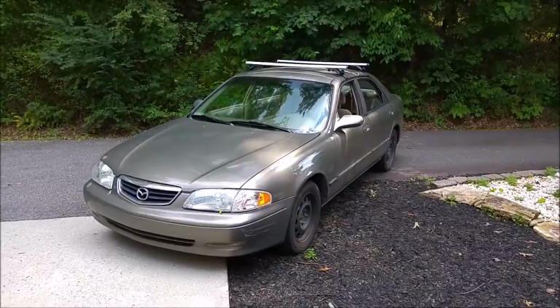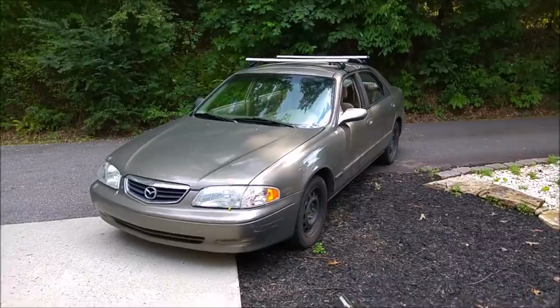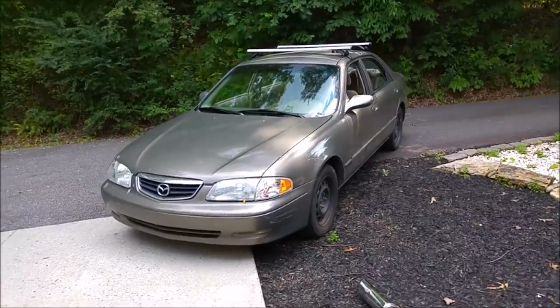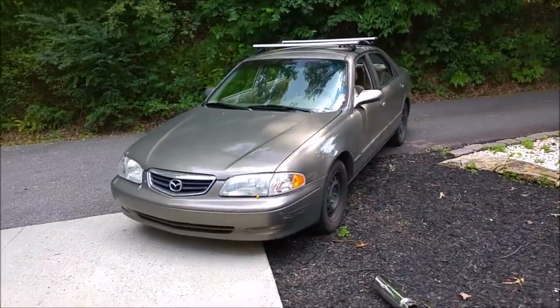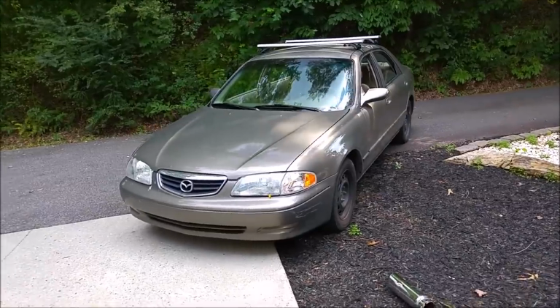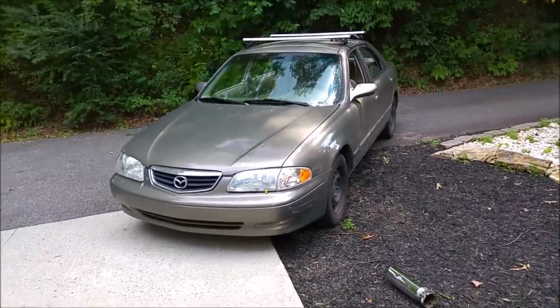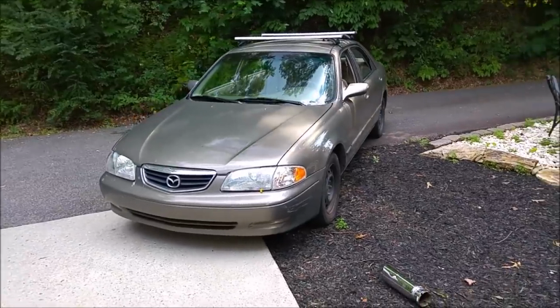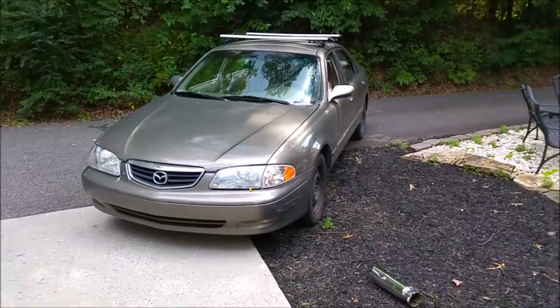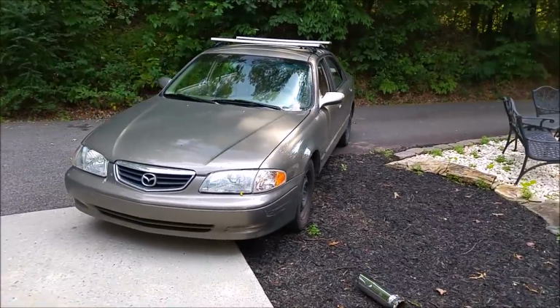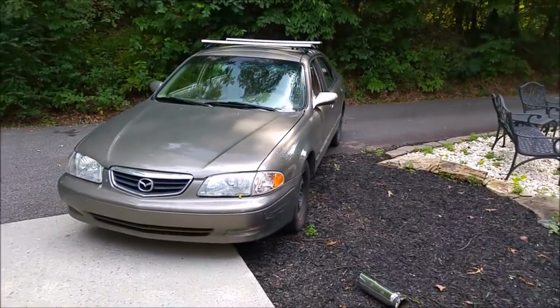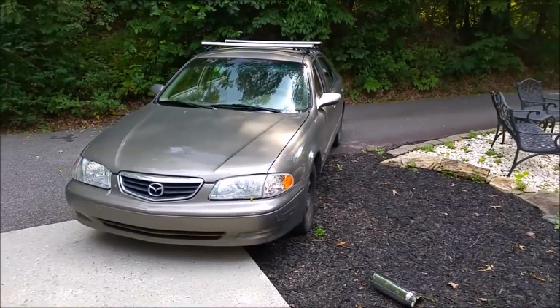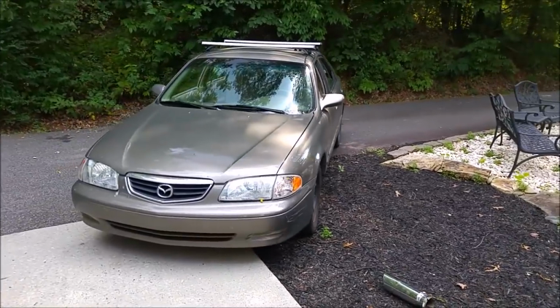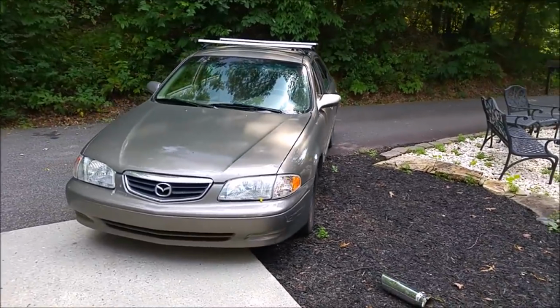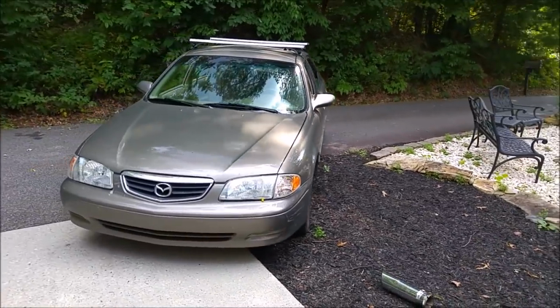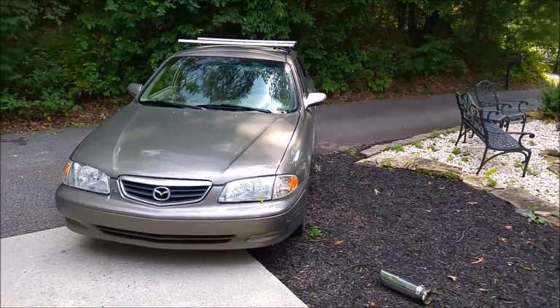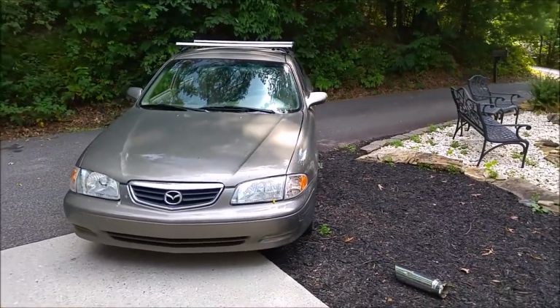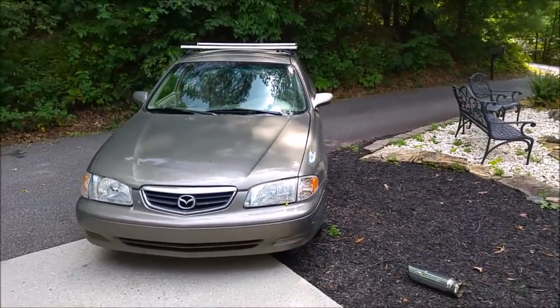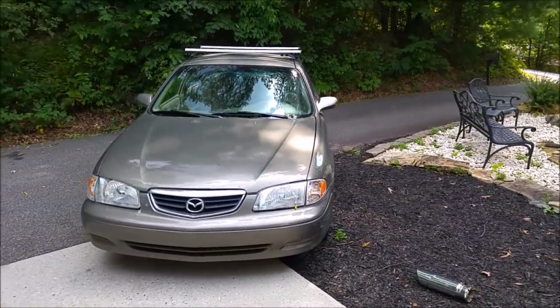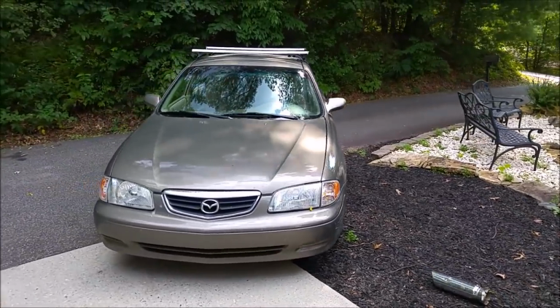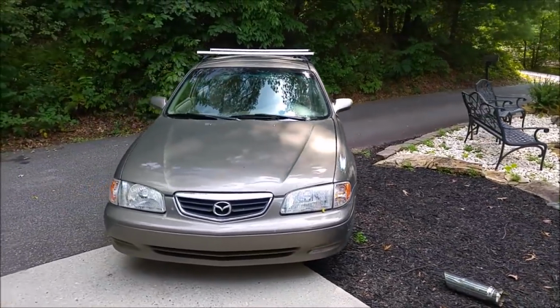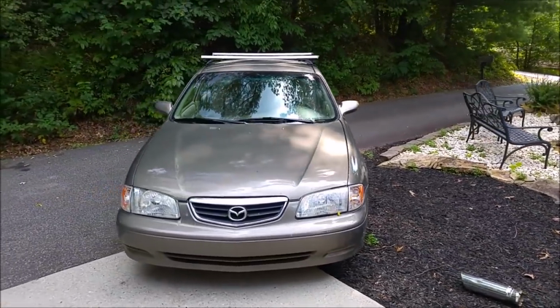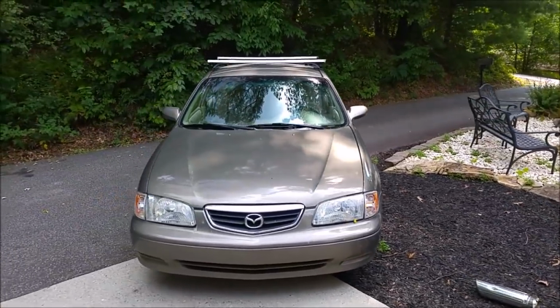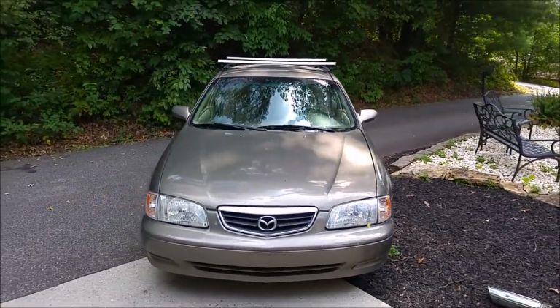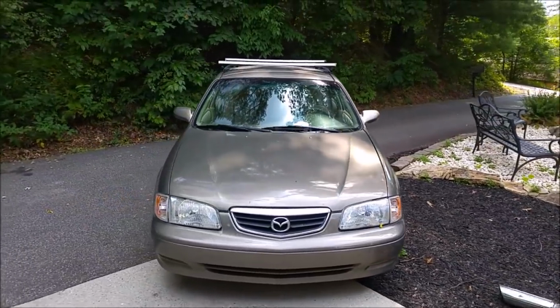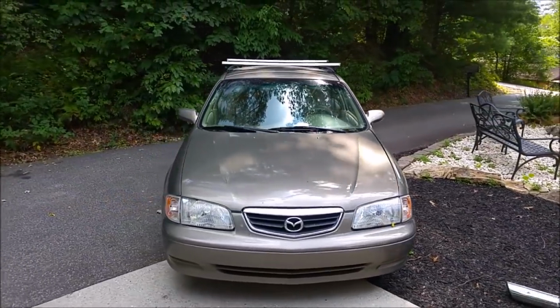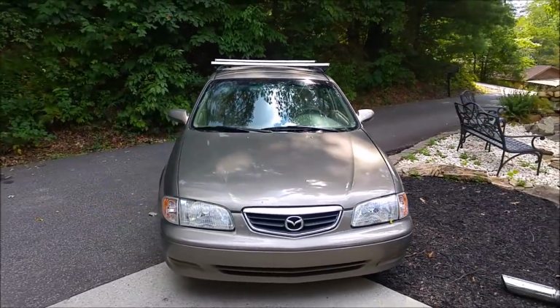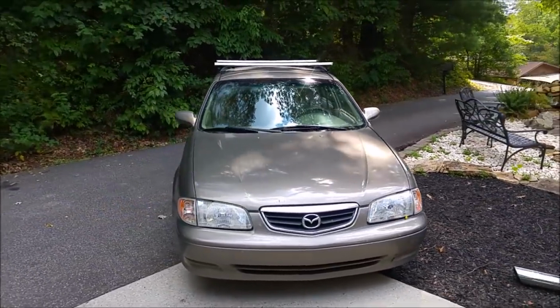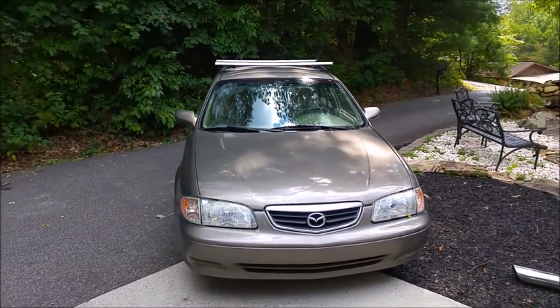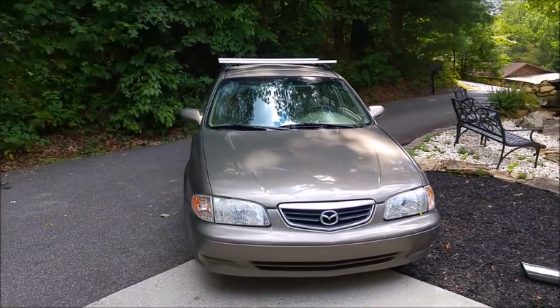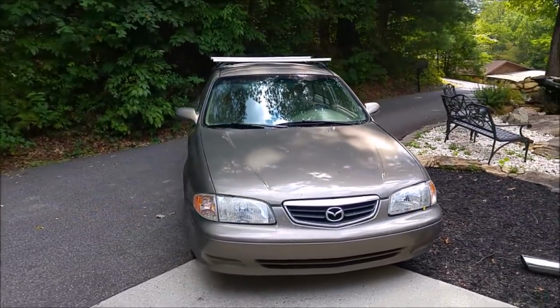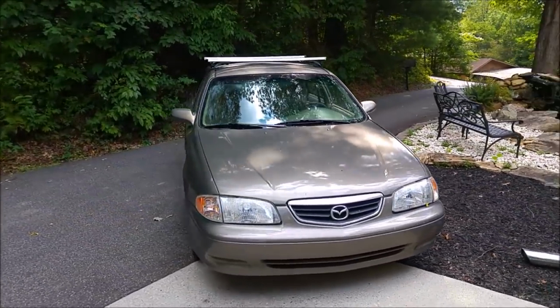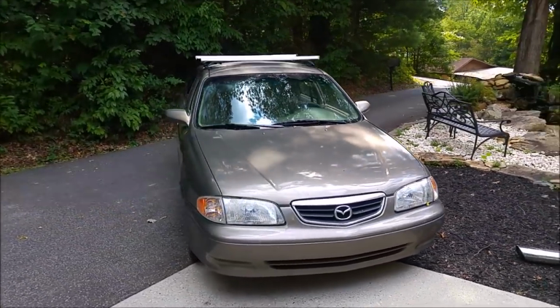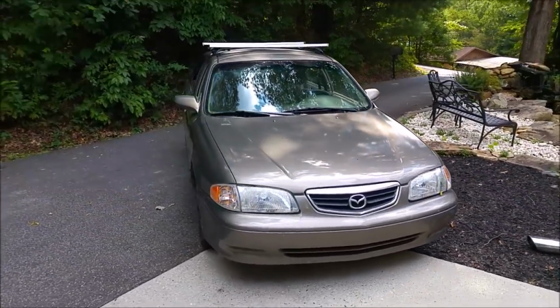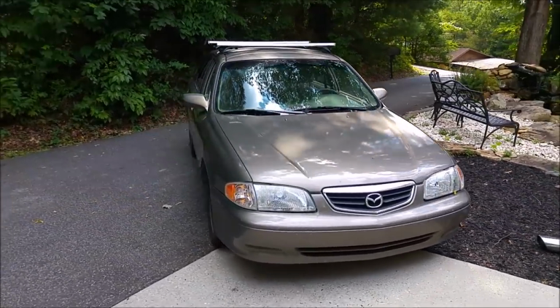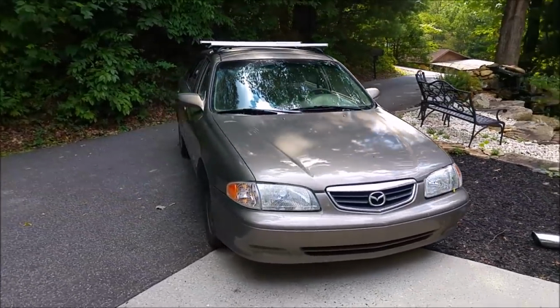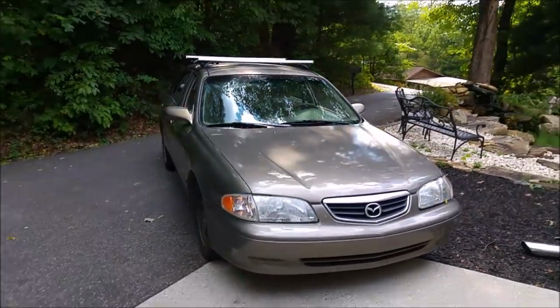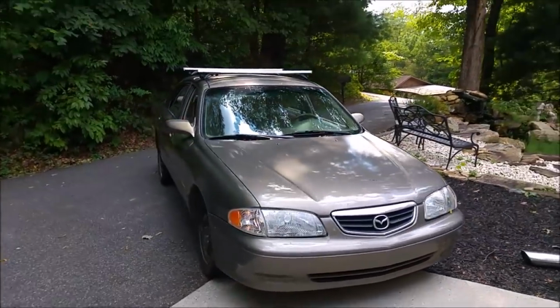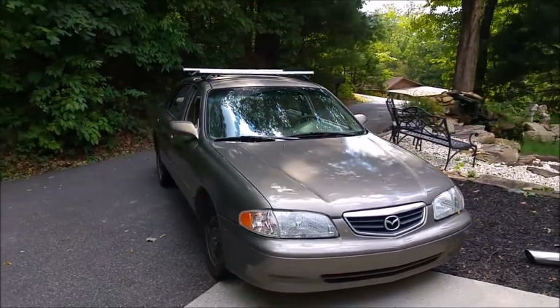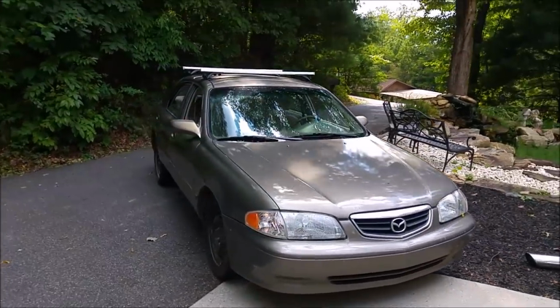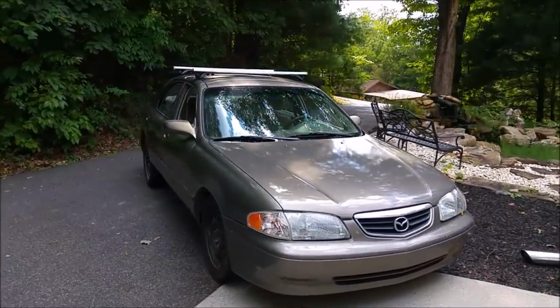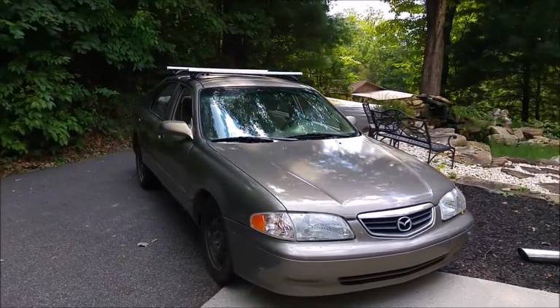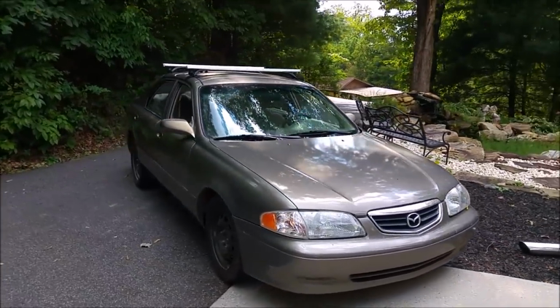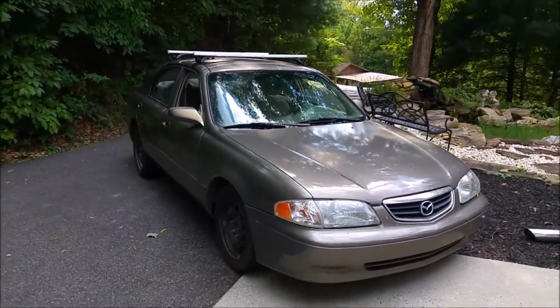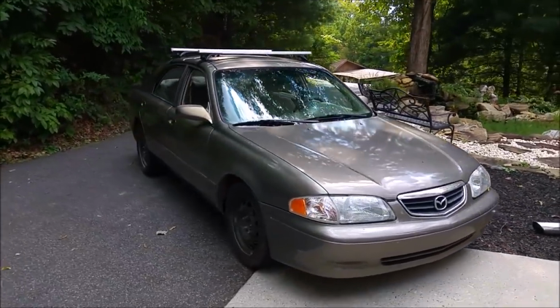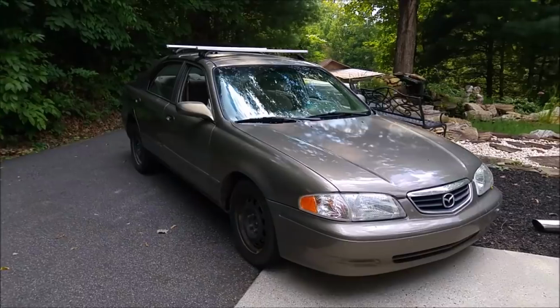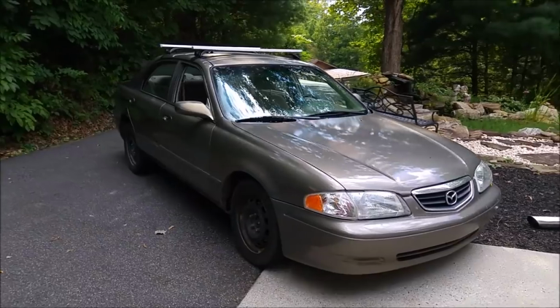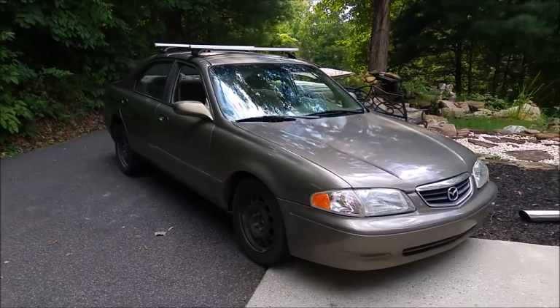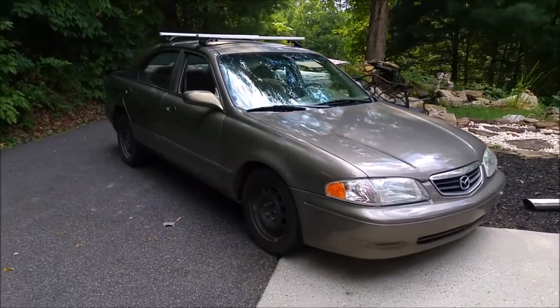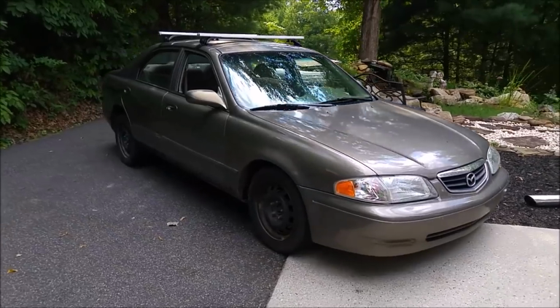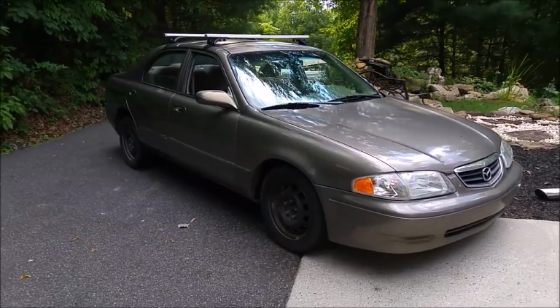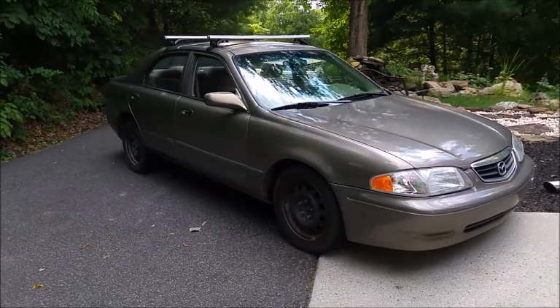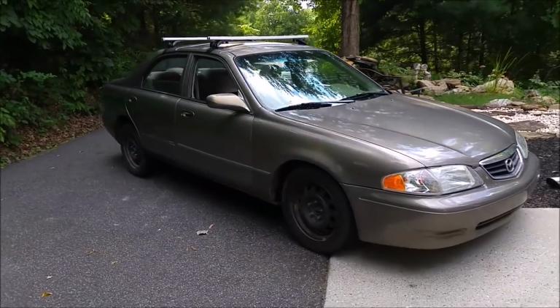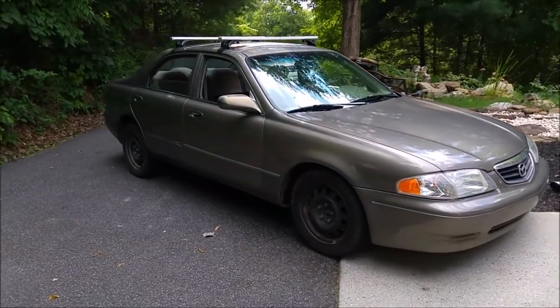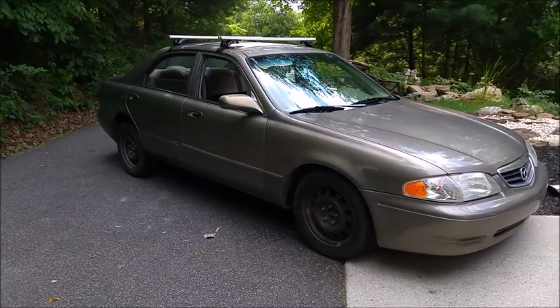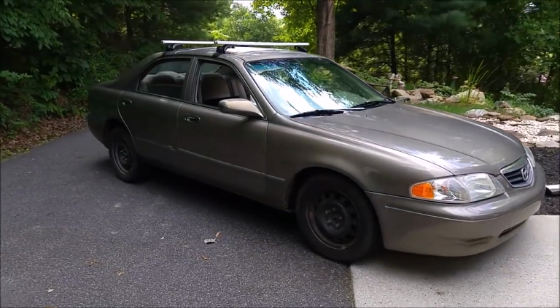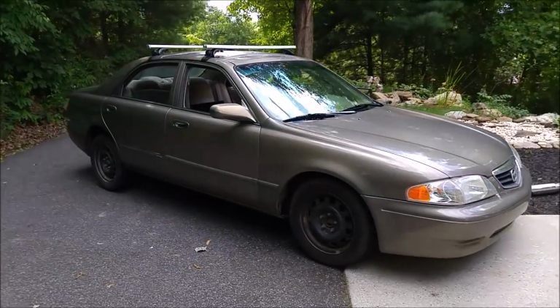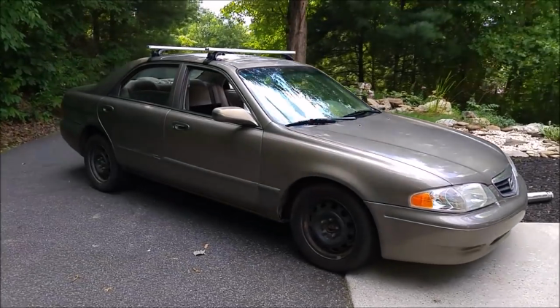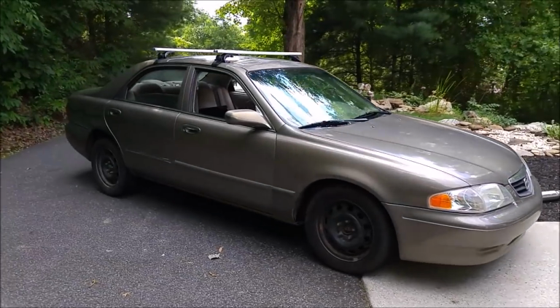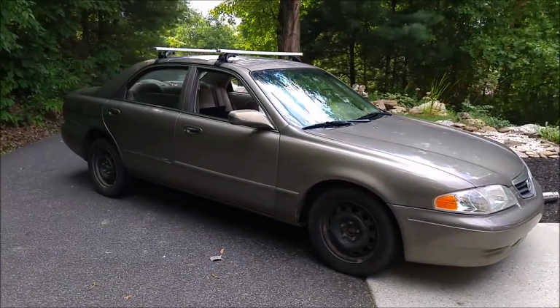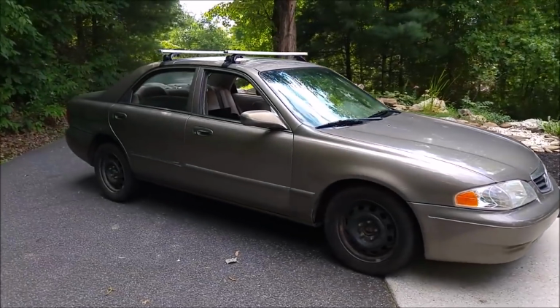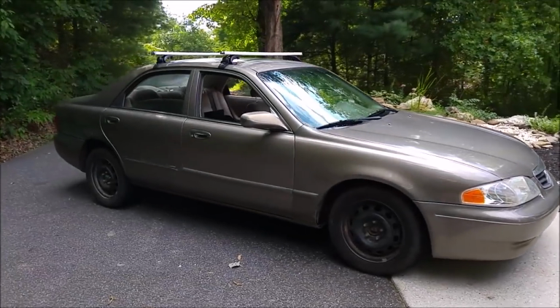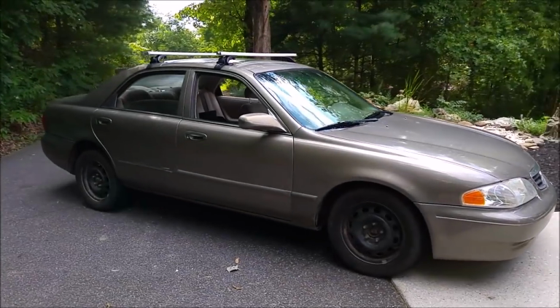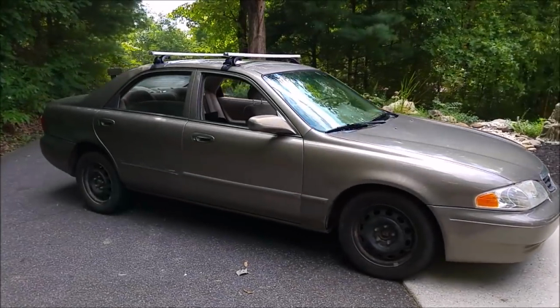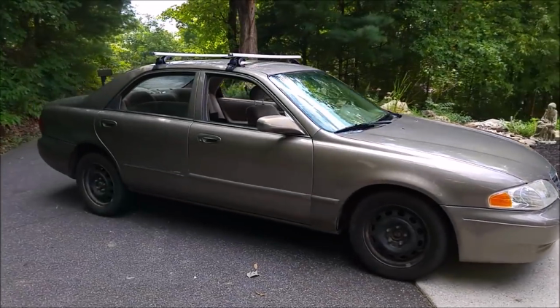In this video, I'm going to show you how I turned my car into a camper. Totally DIY, and pretty easy to do yourself.